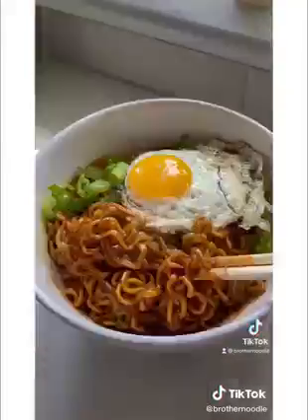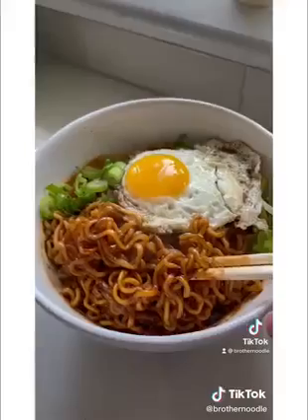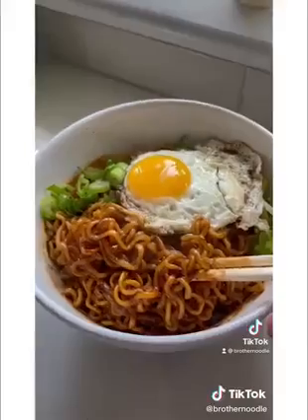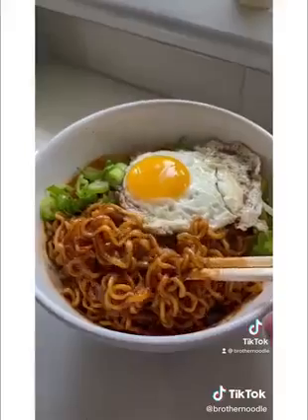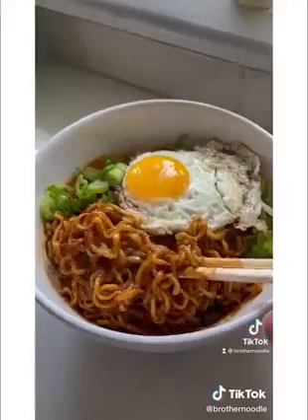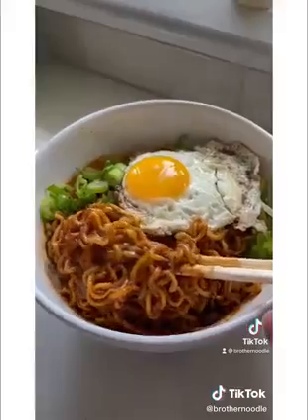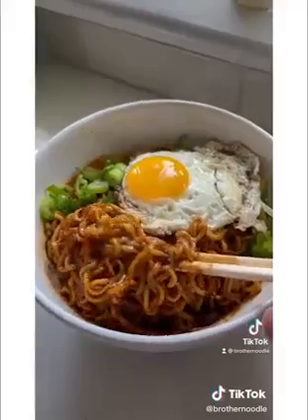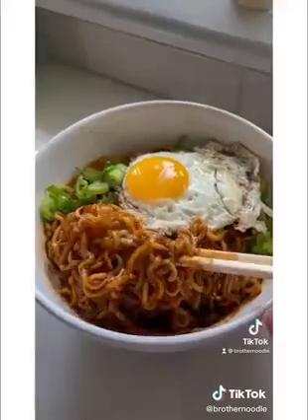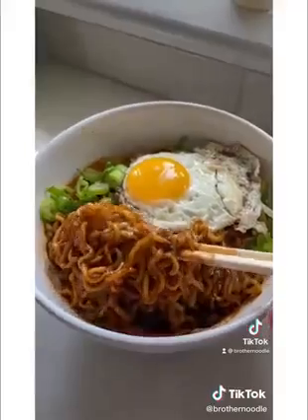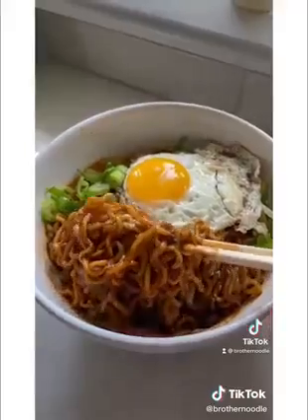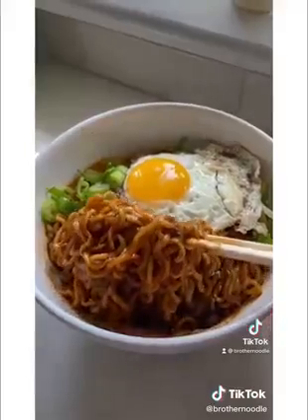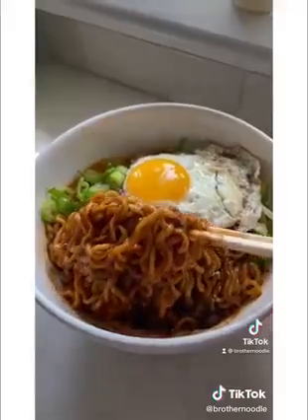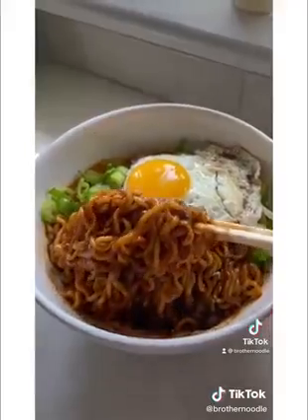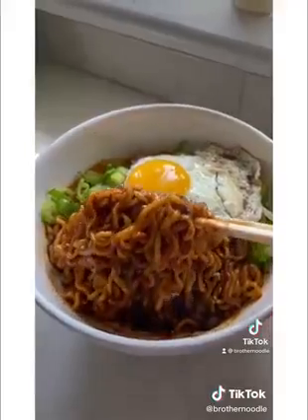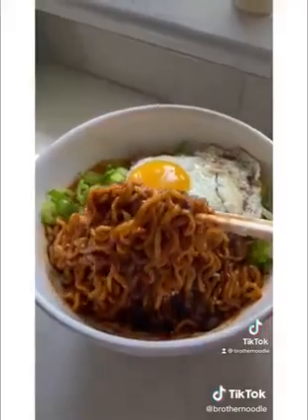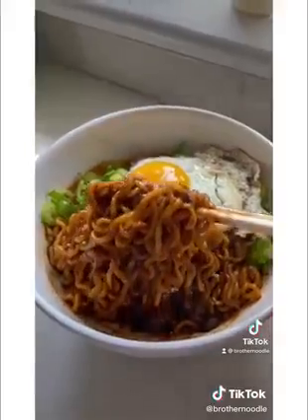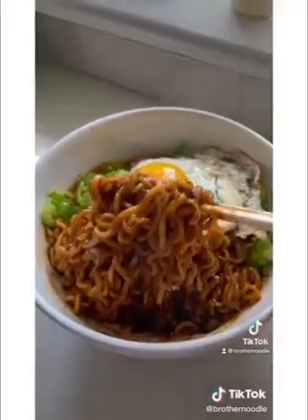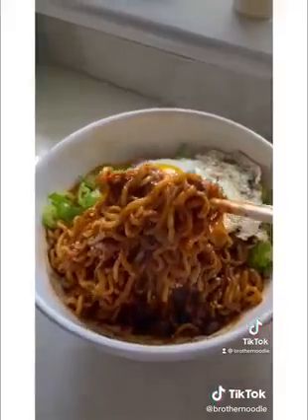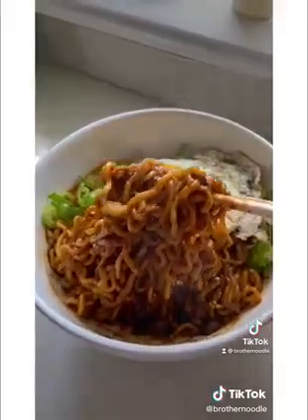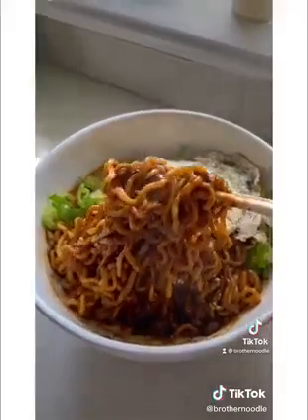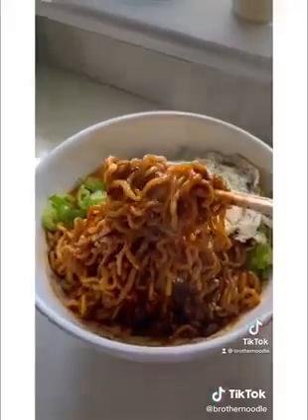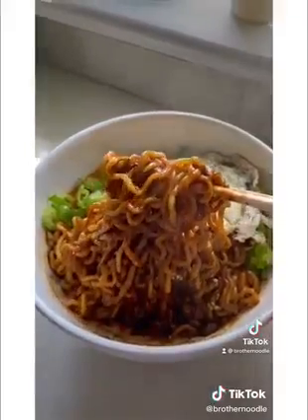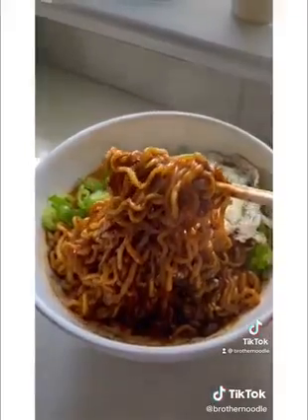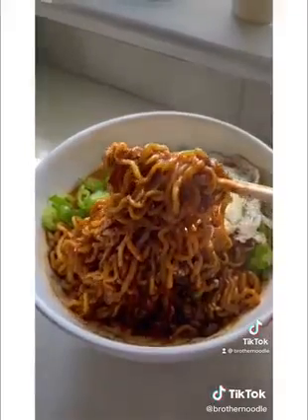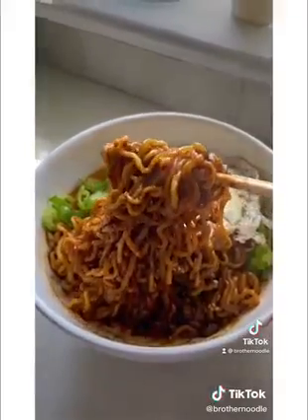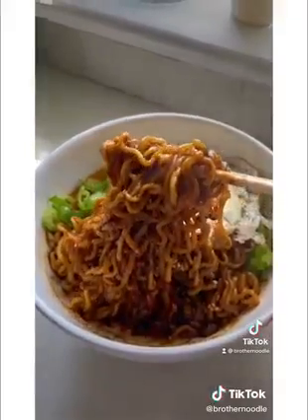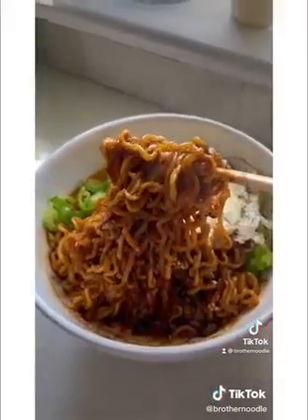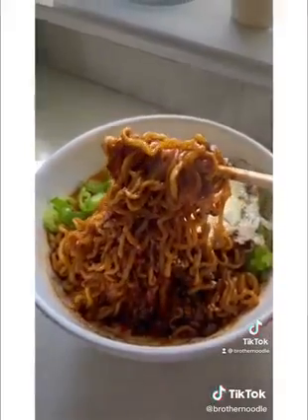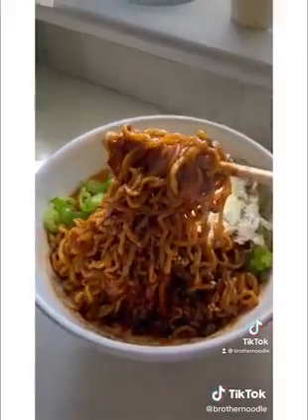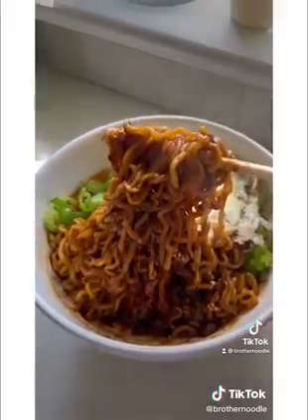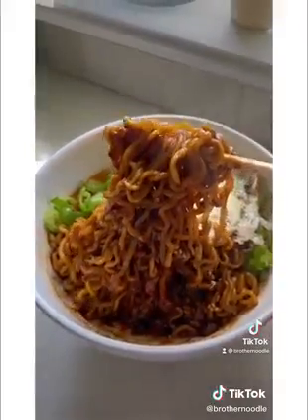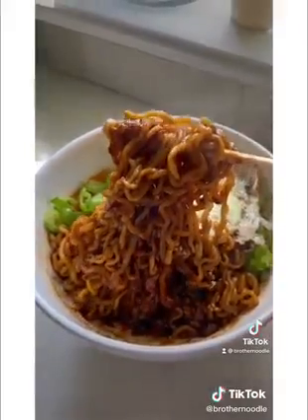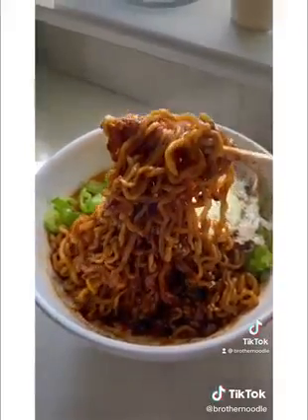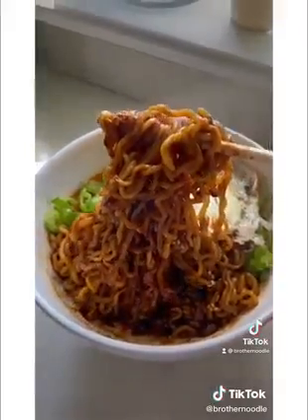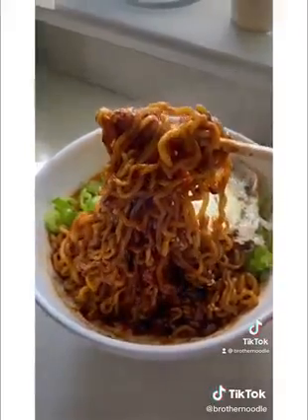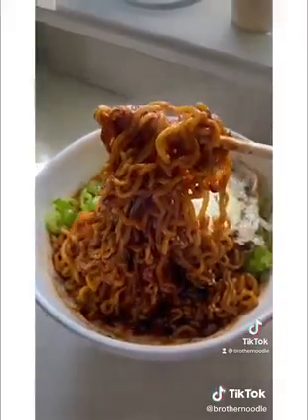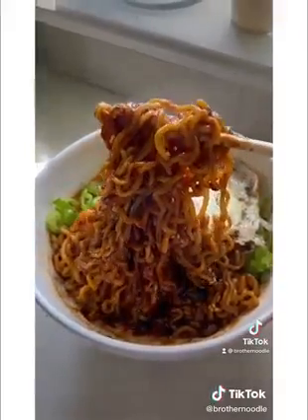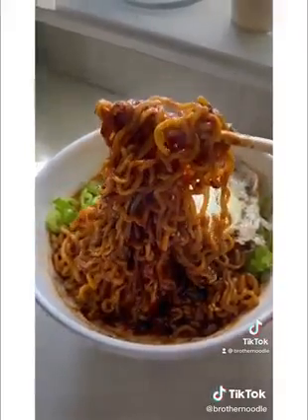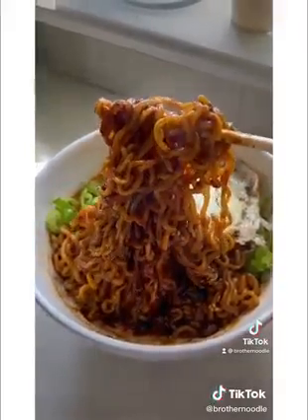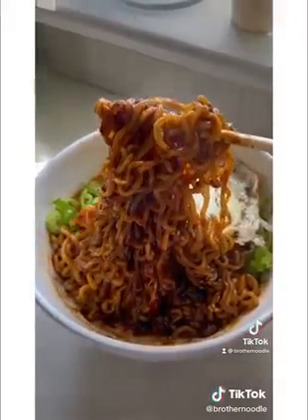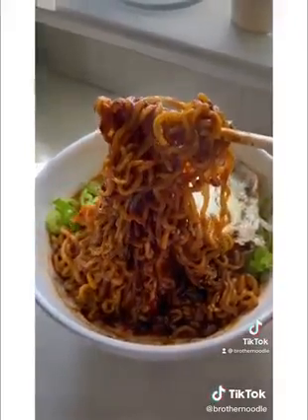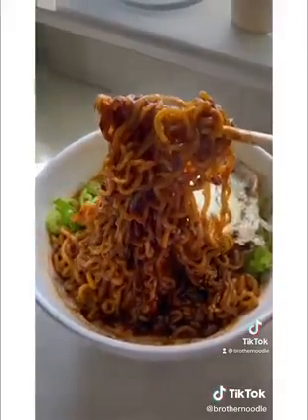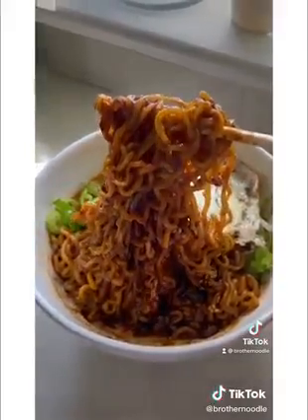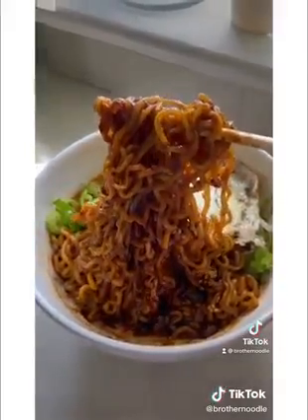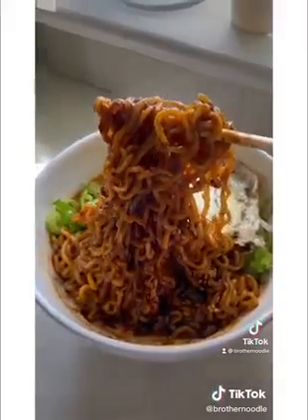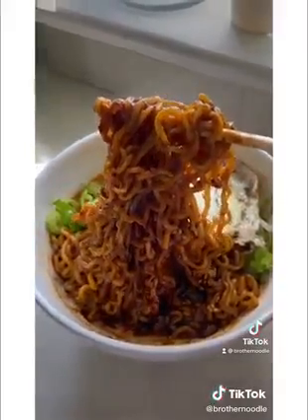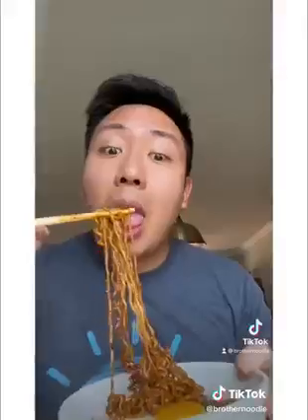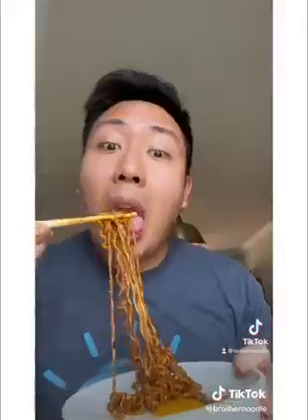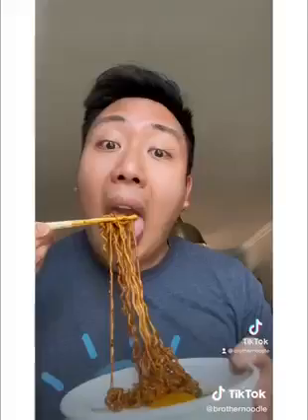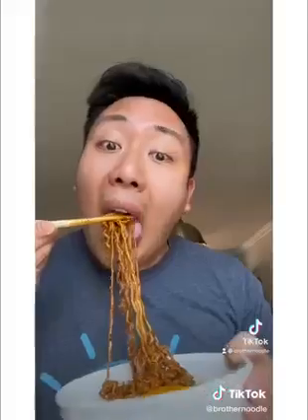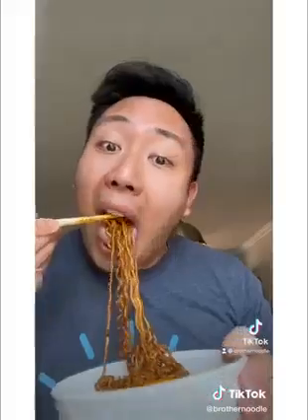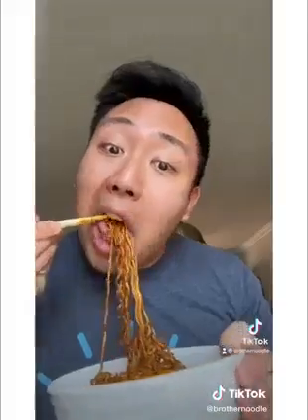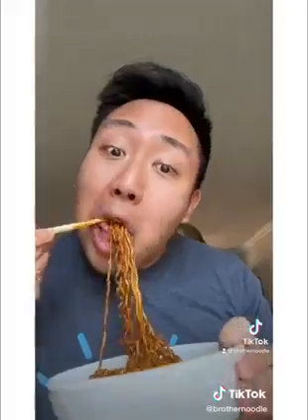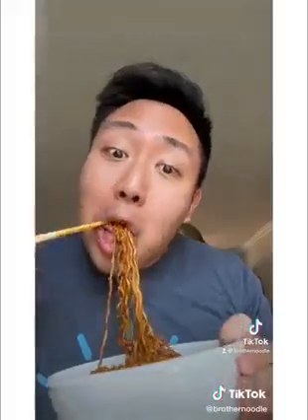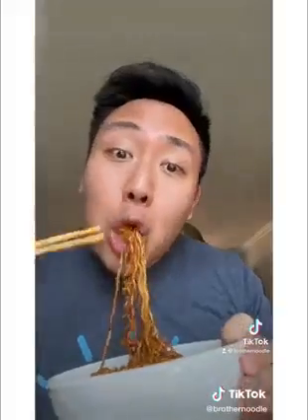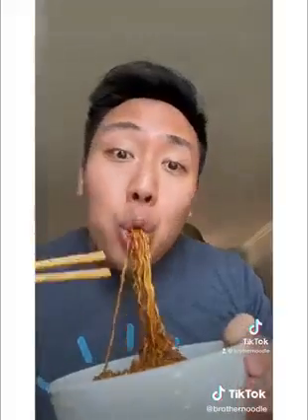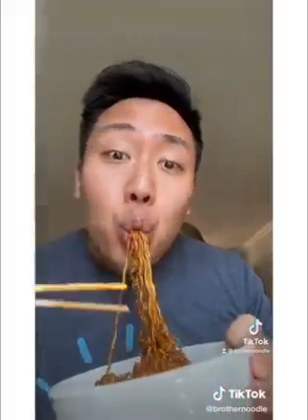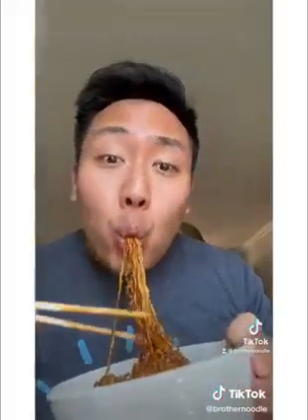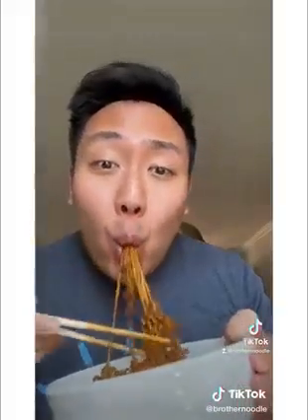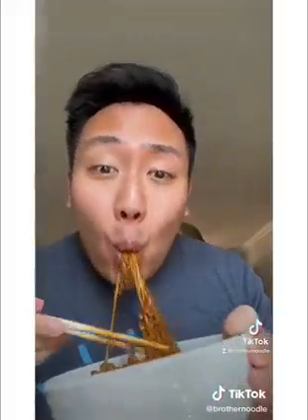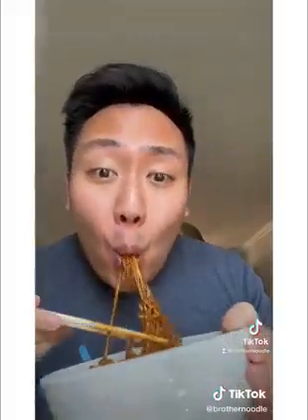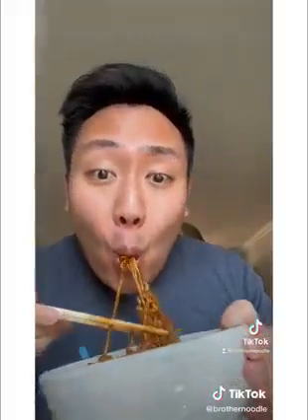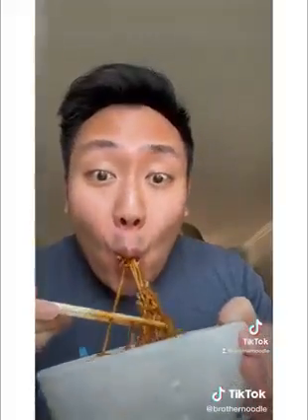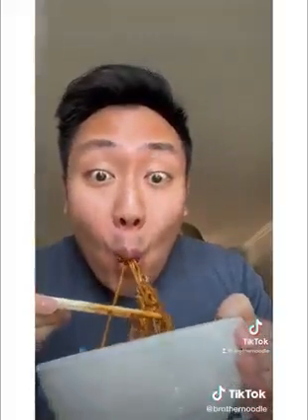Top with a fried egg. Is it just me, or do darker noodles look tastier? These were spicy, savory, and sweet.